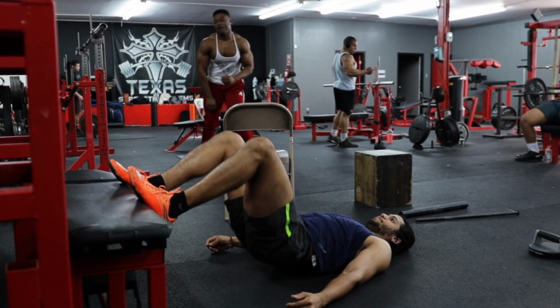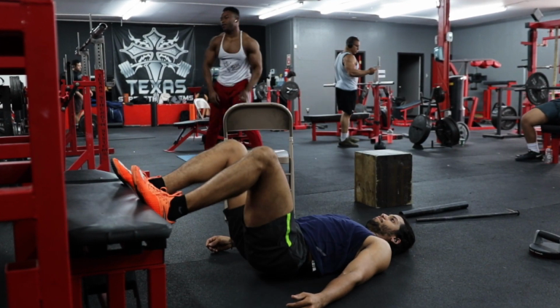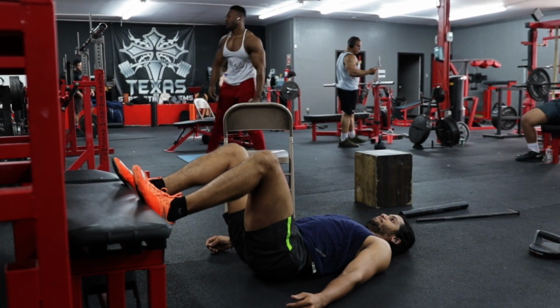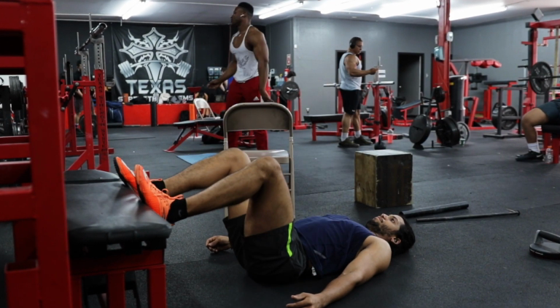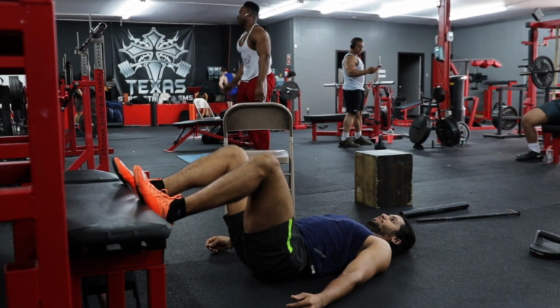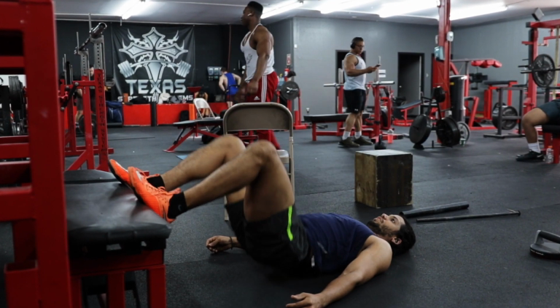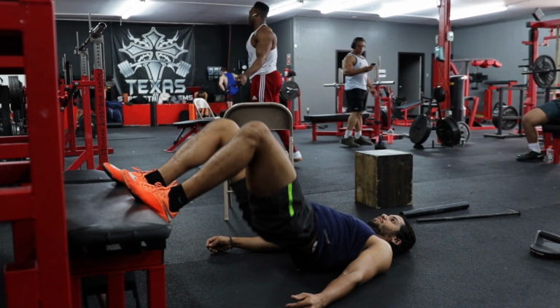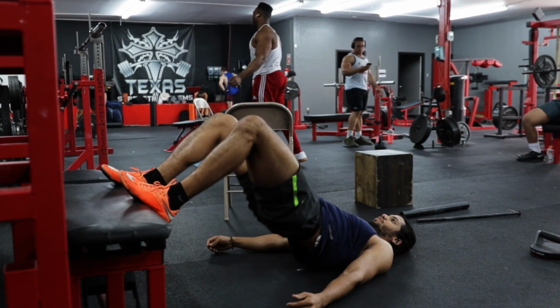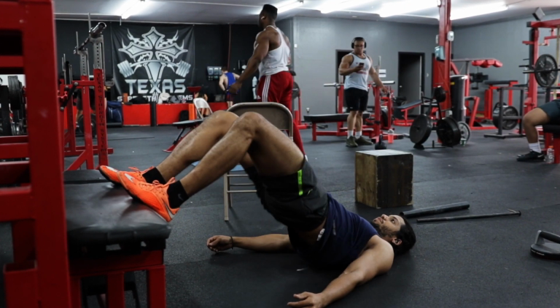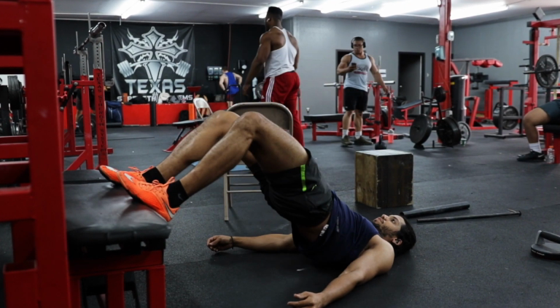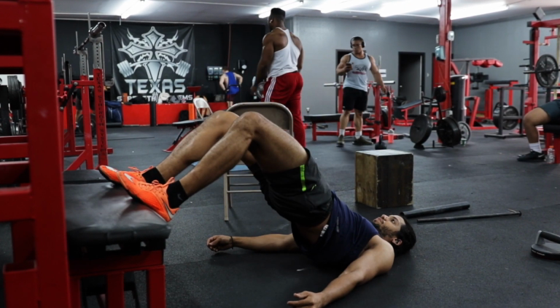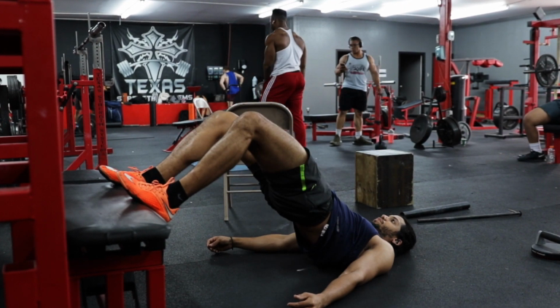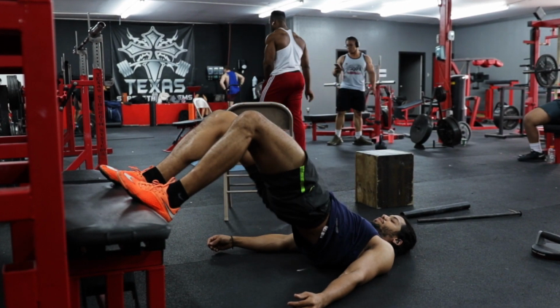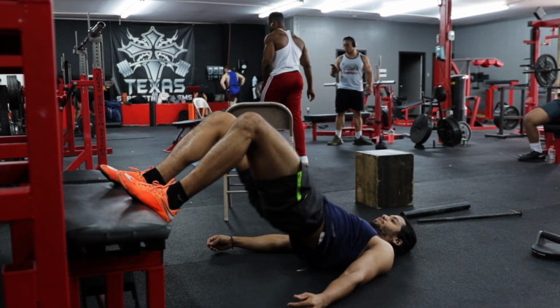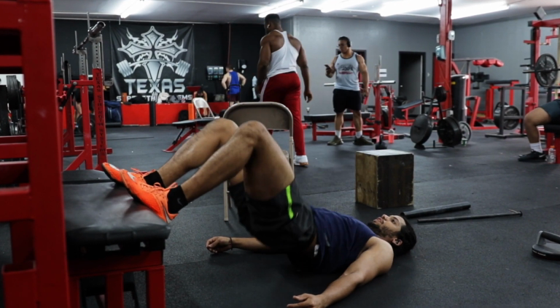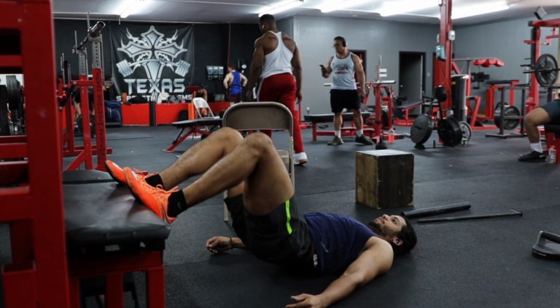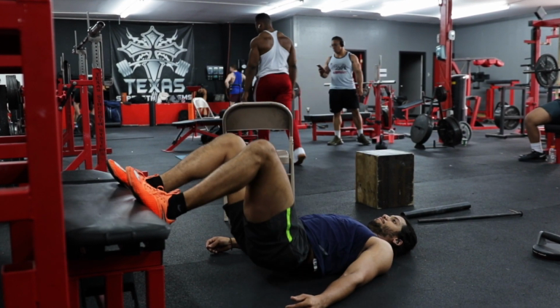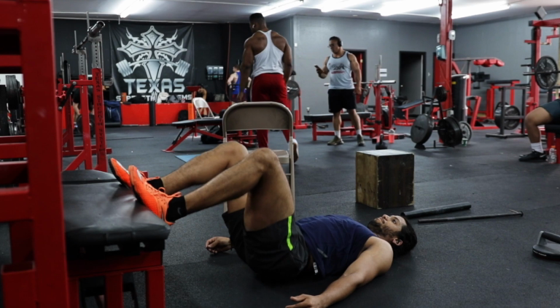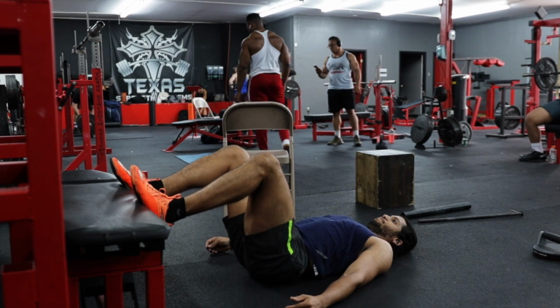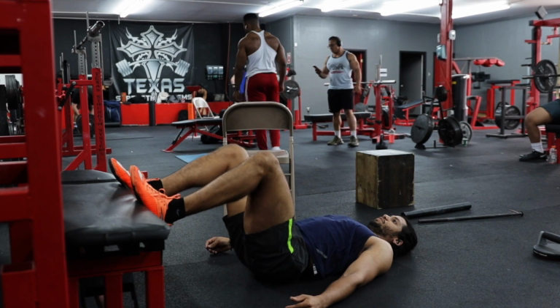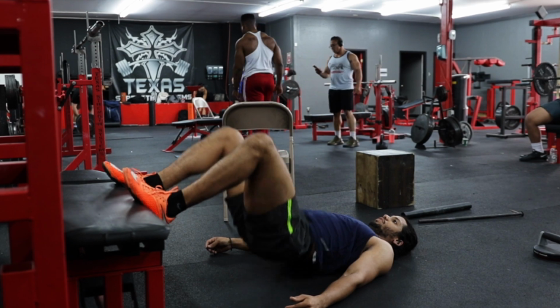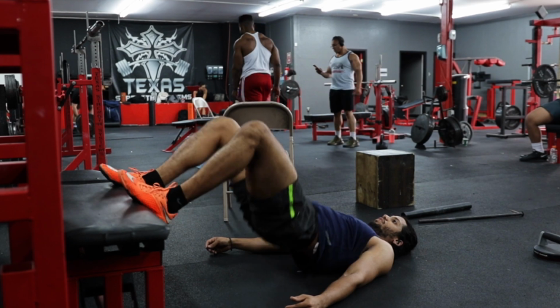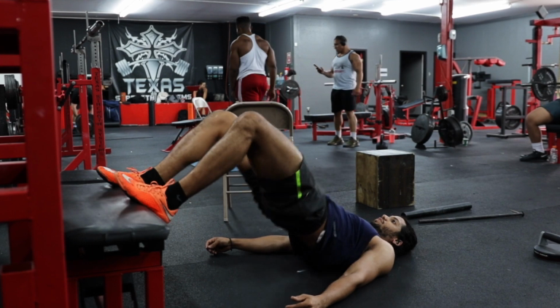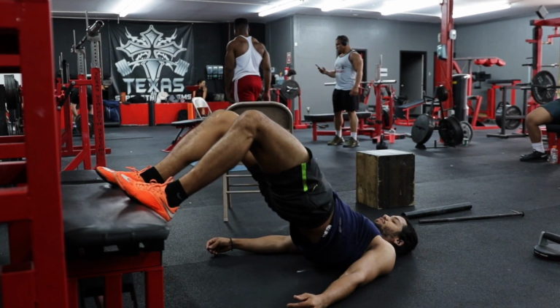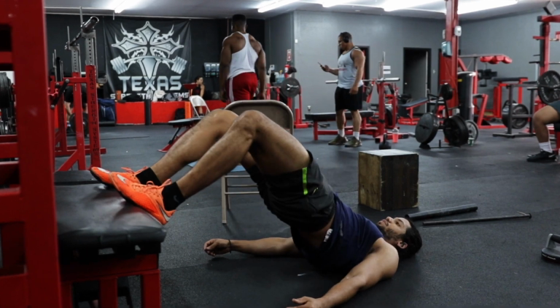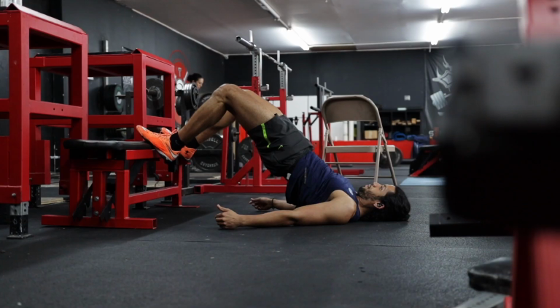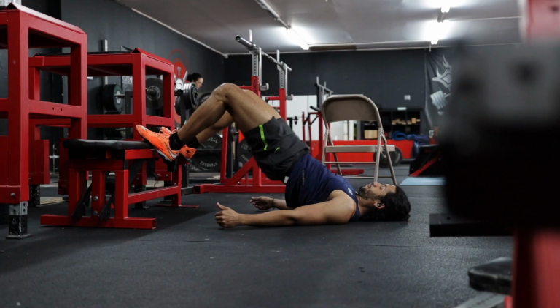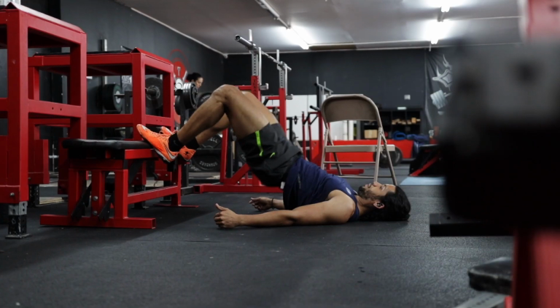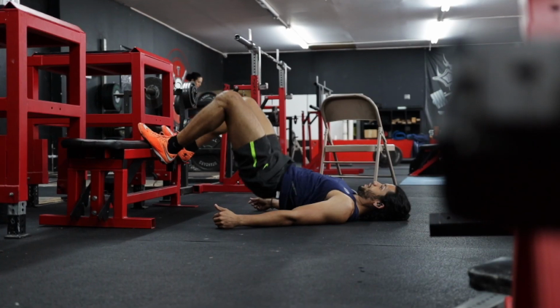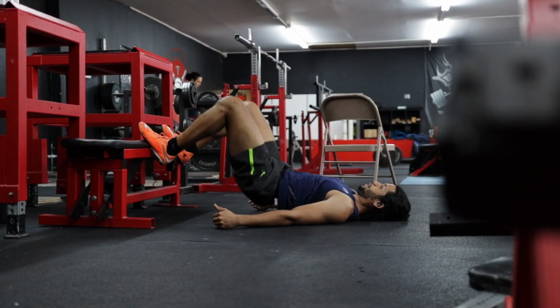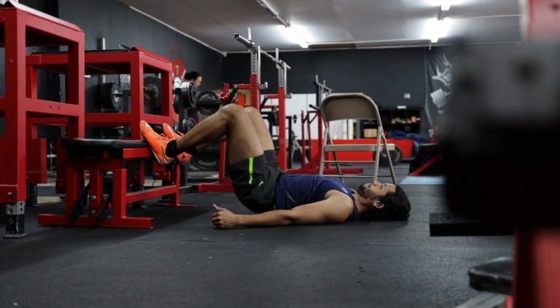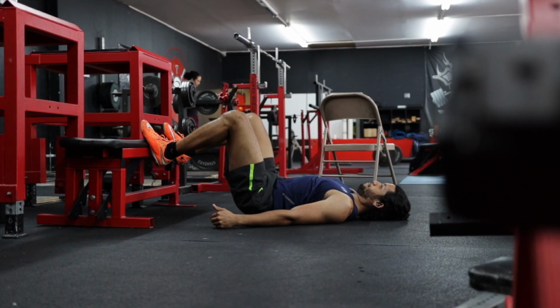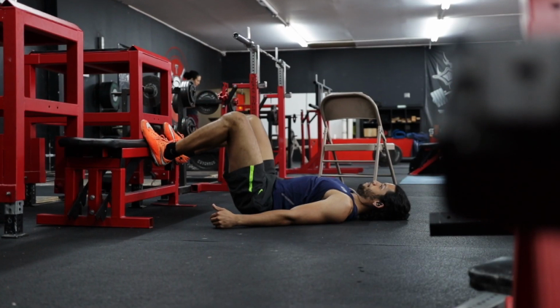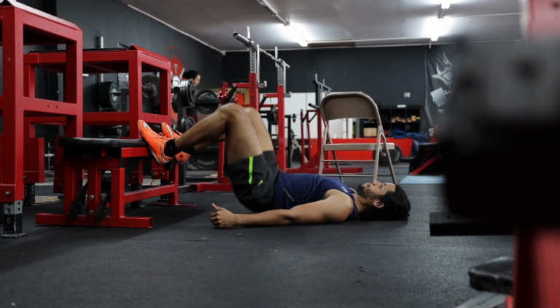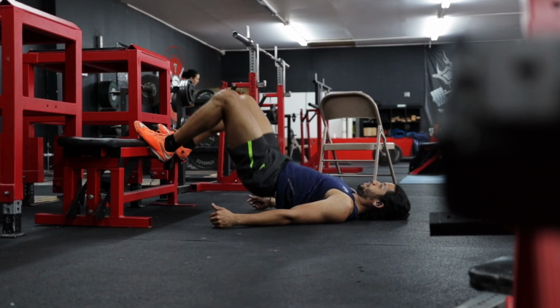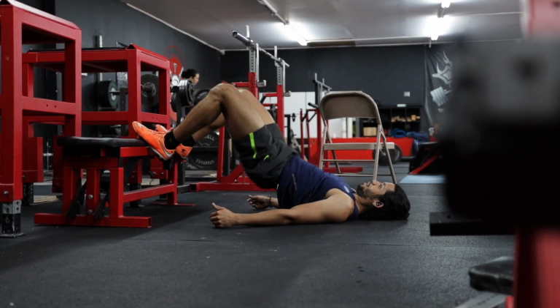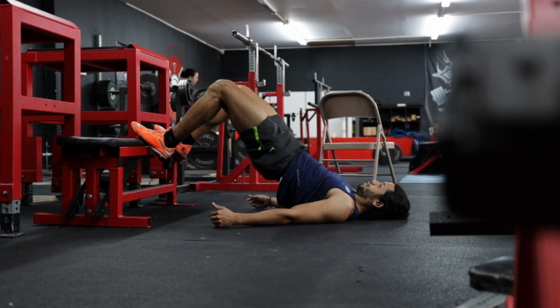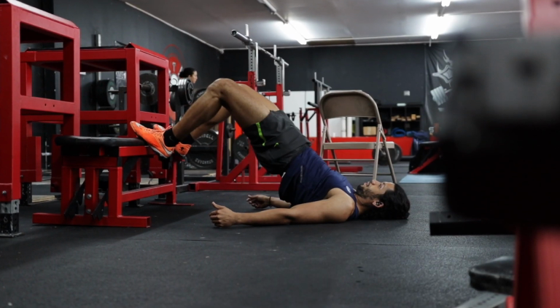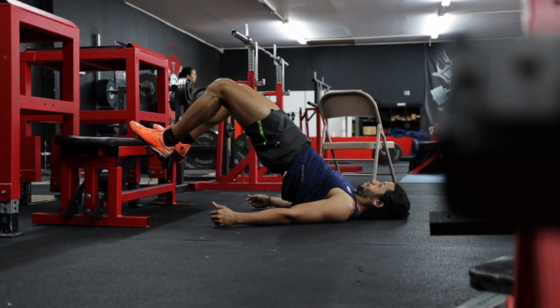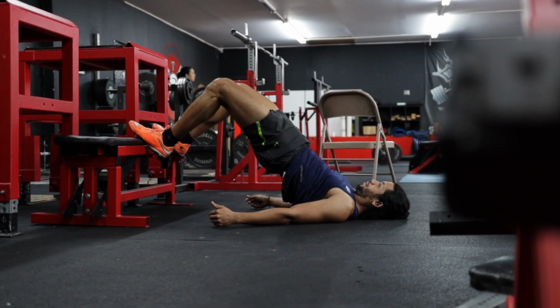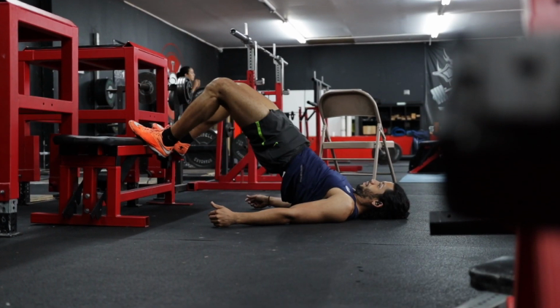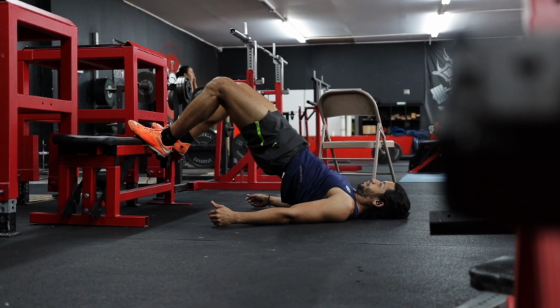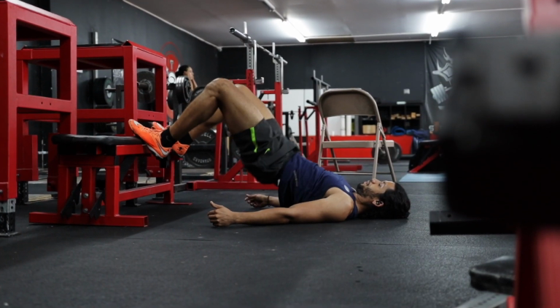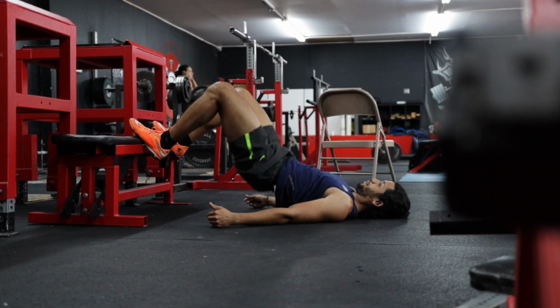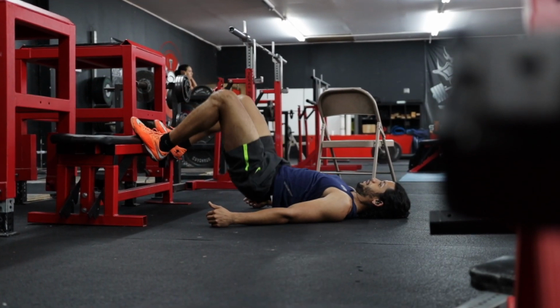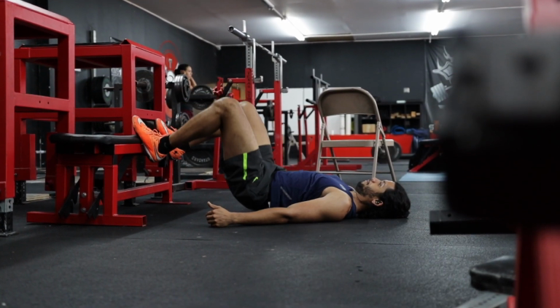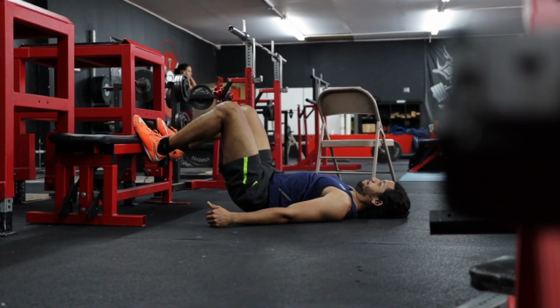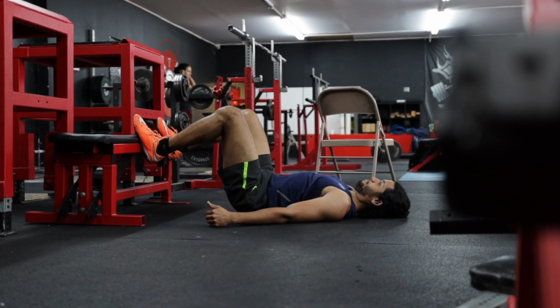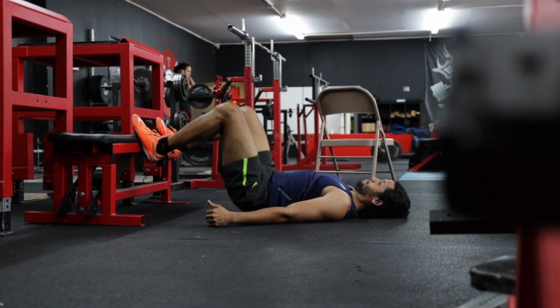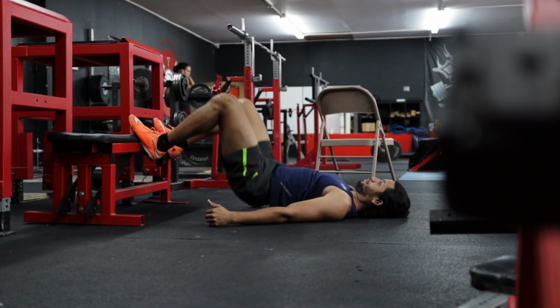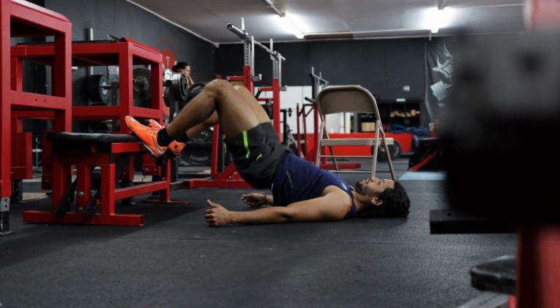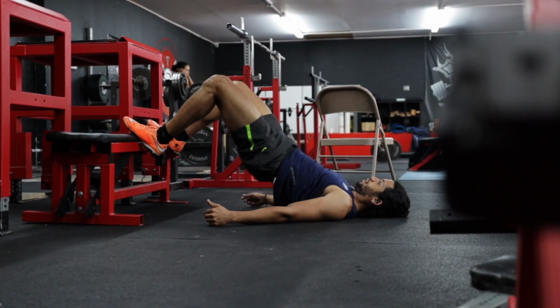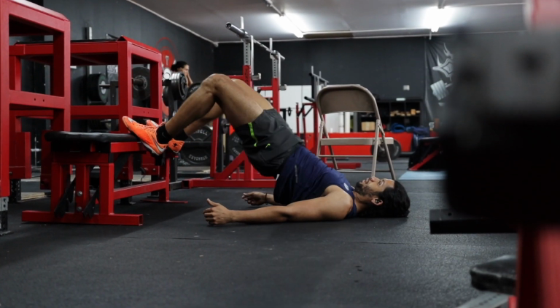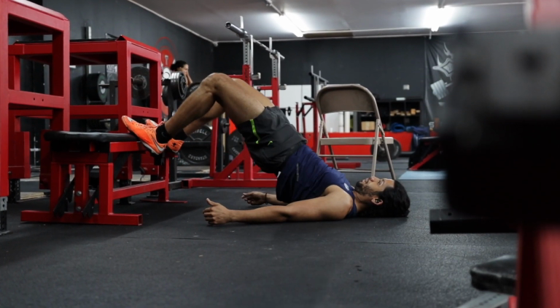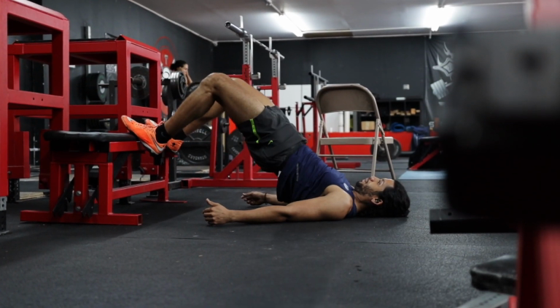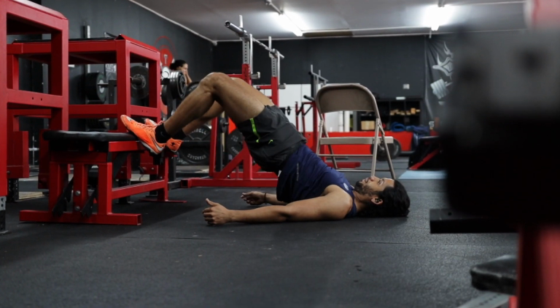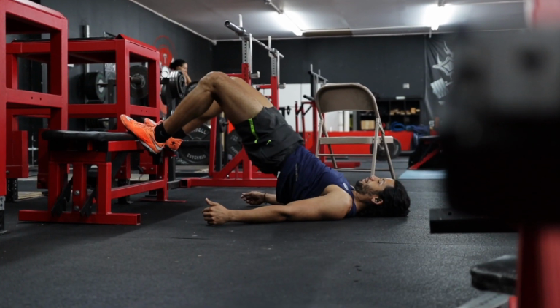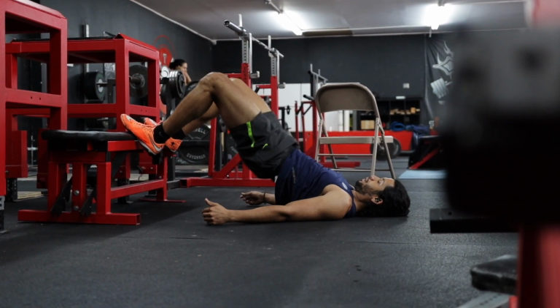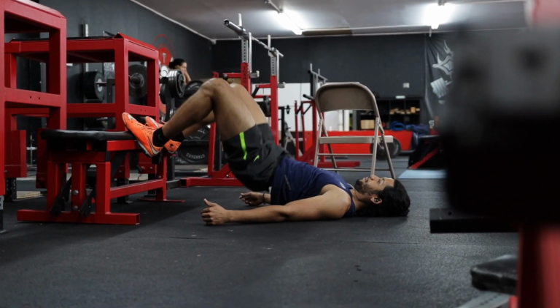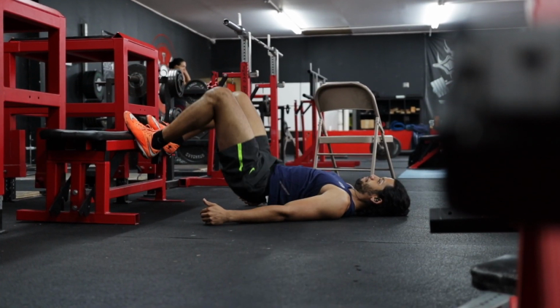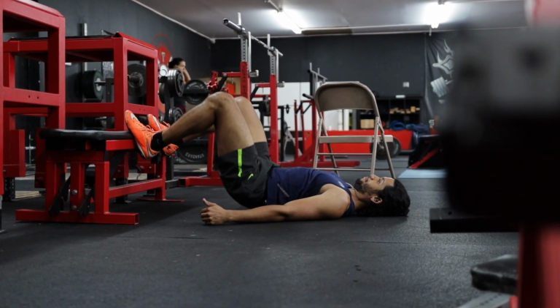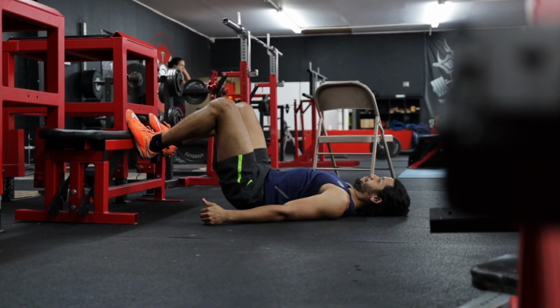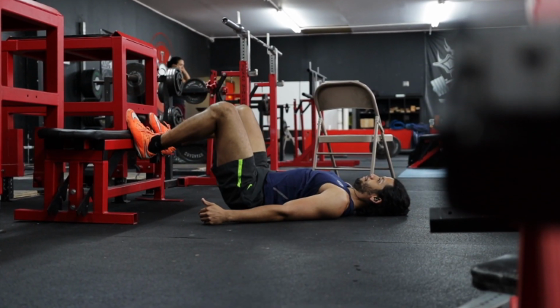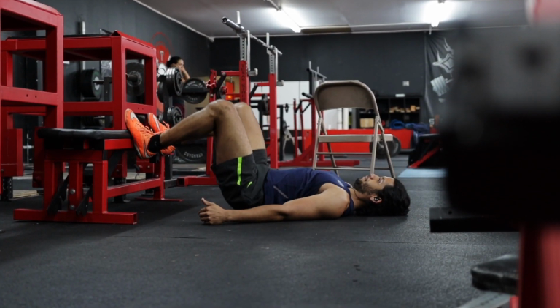Now if you want to make this exercise more difficult, don't let your glutes touch back down till you're finished with your set.